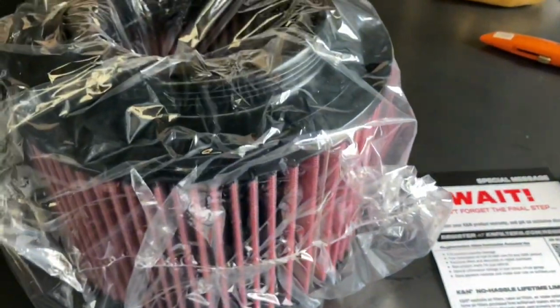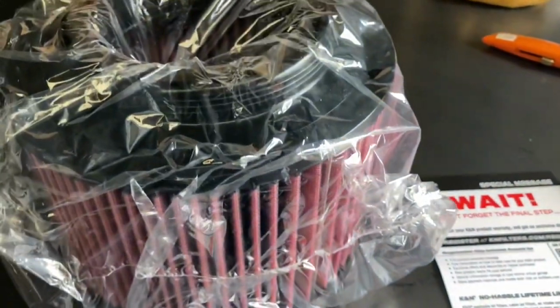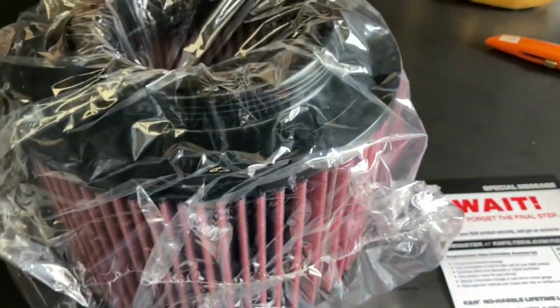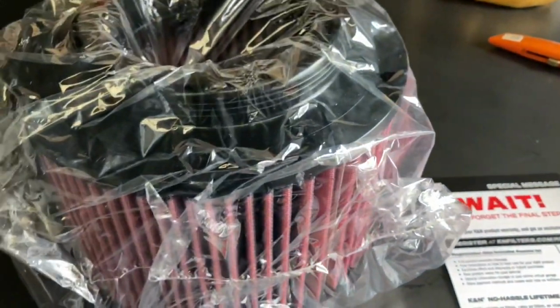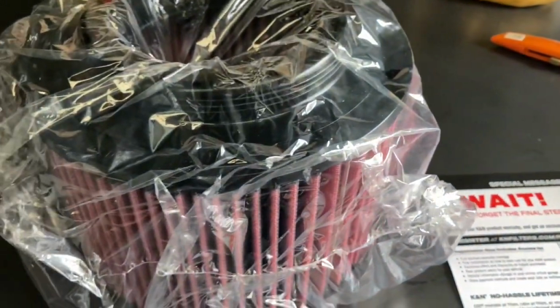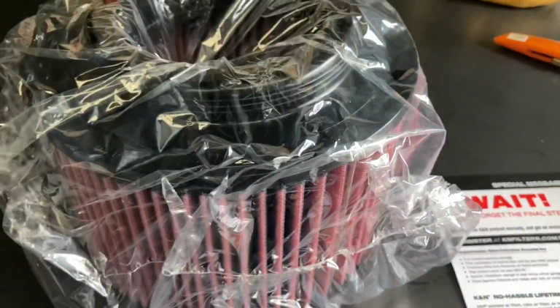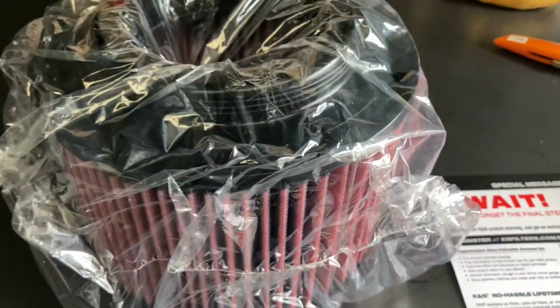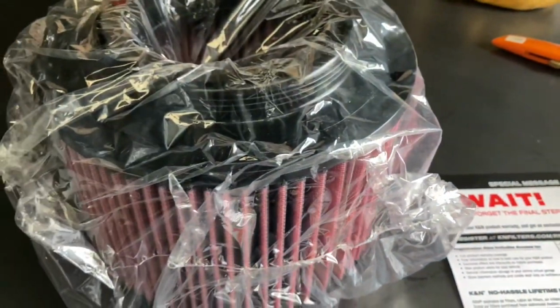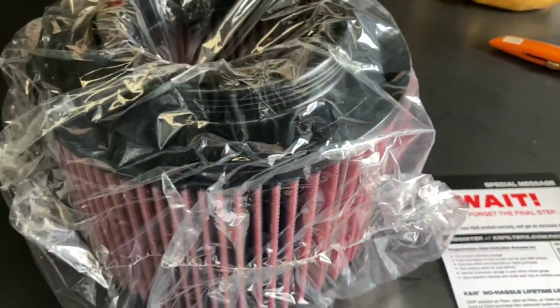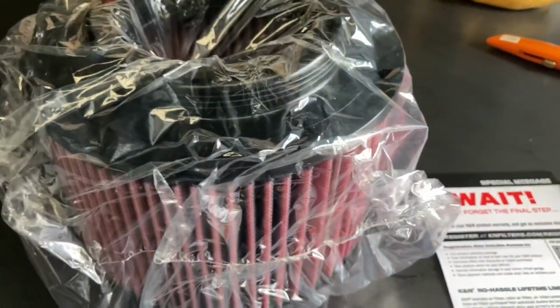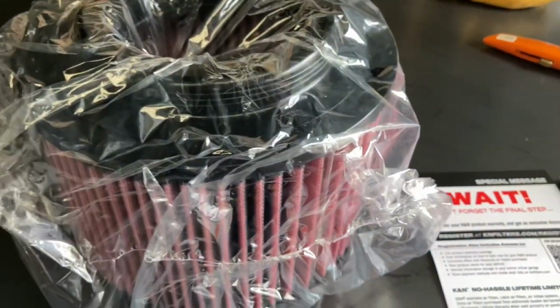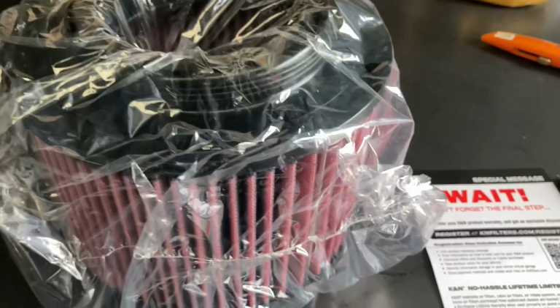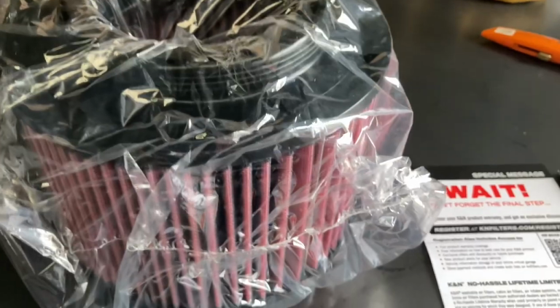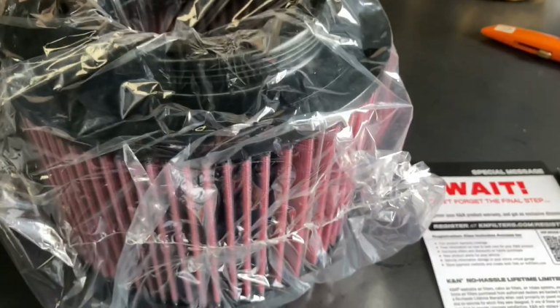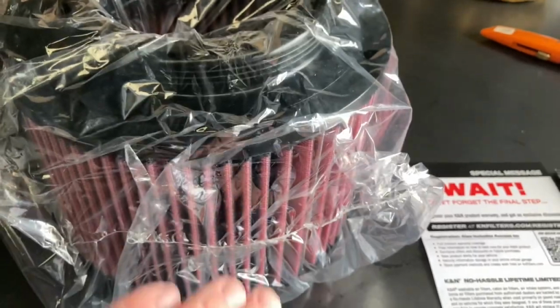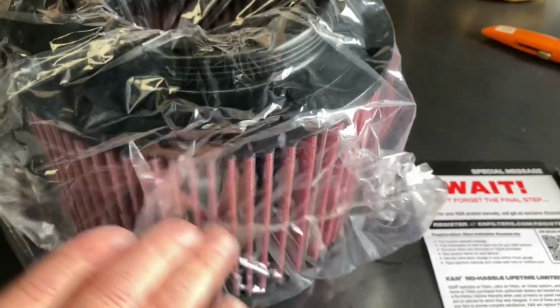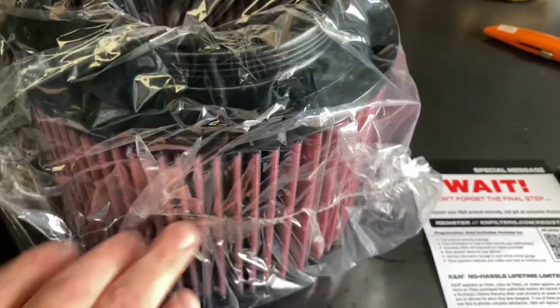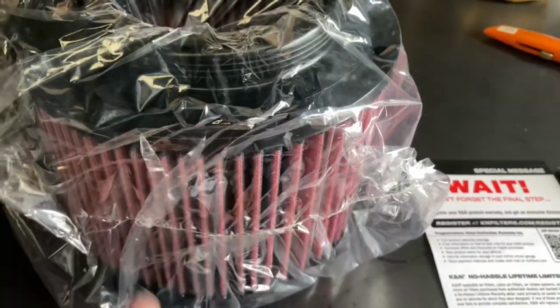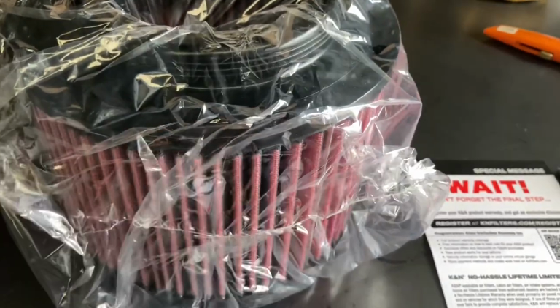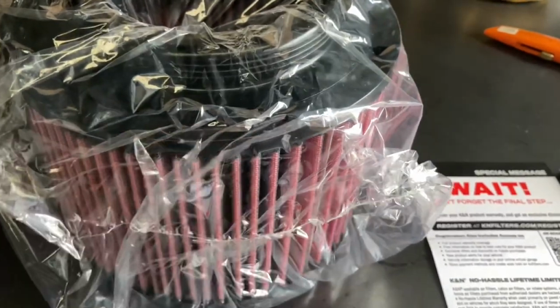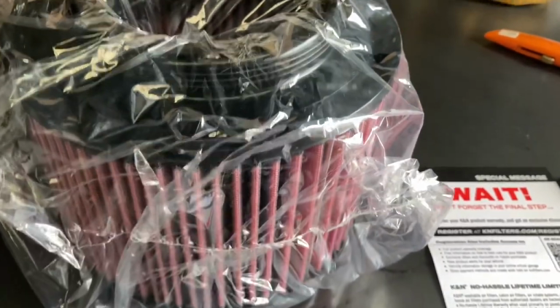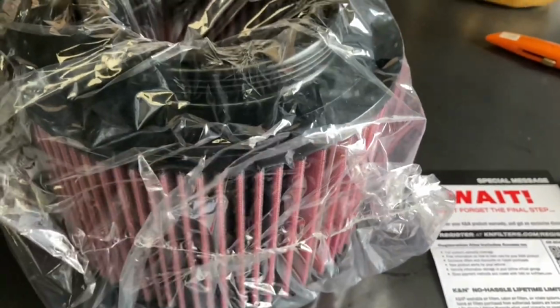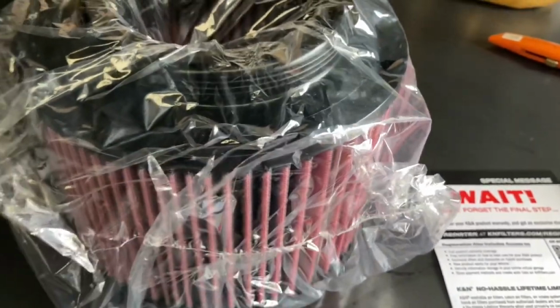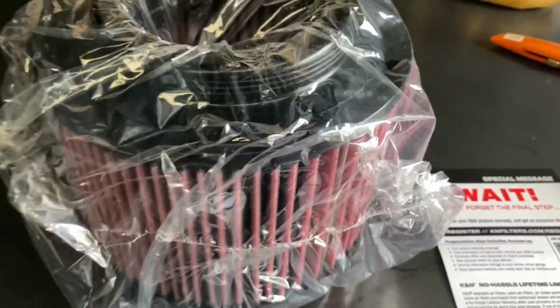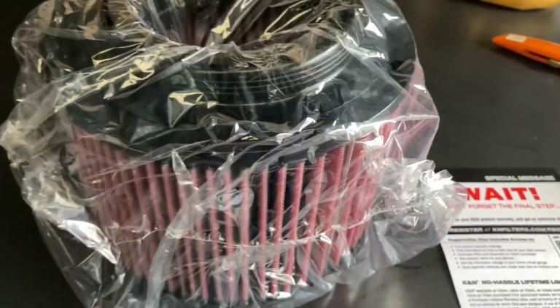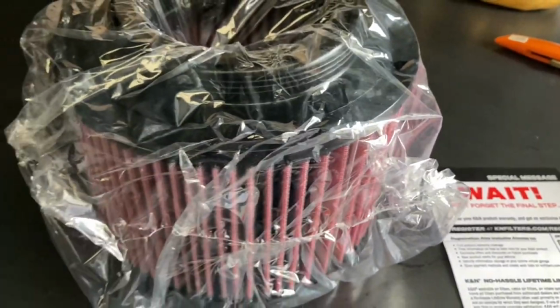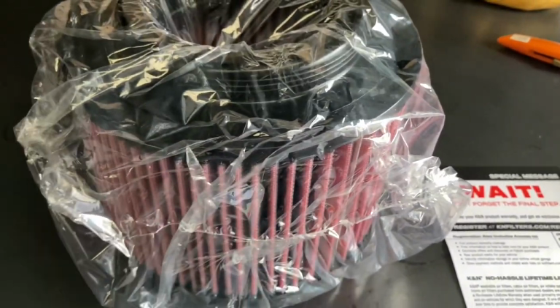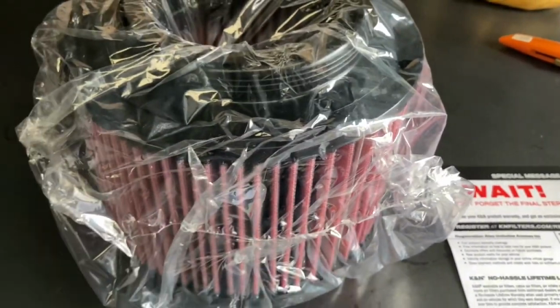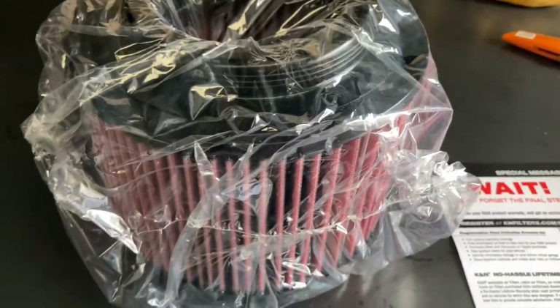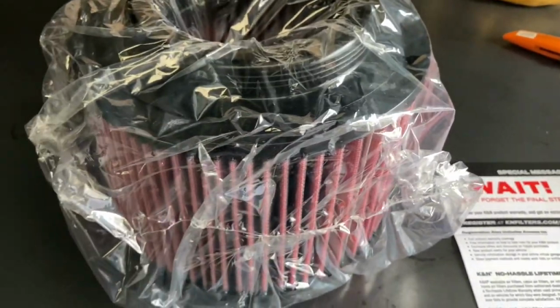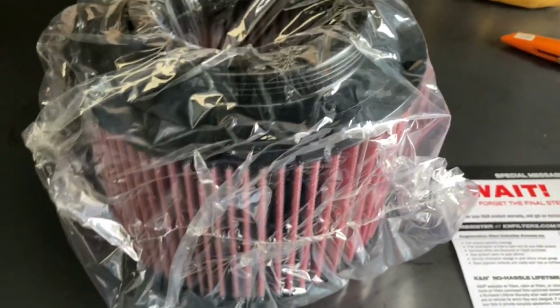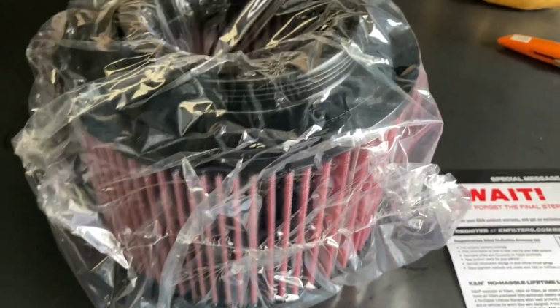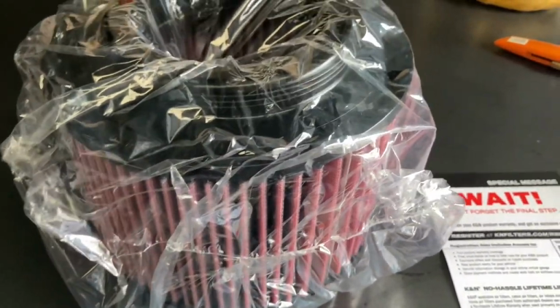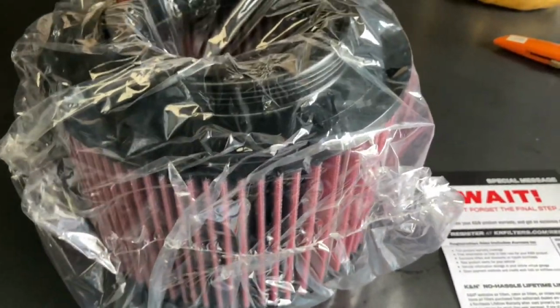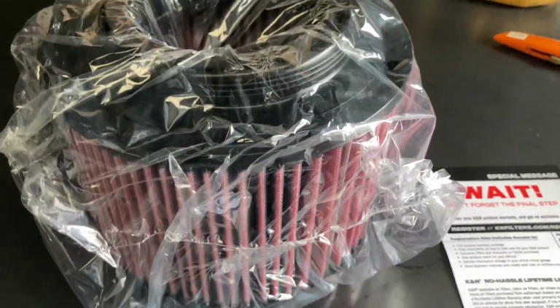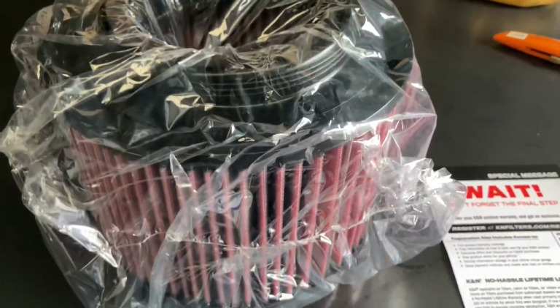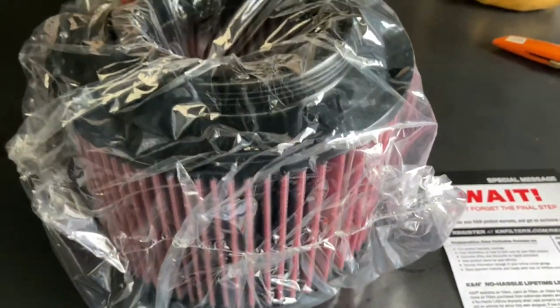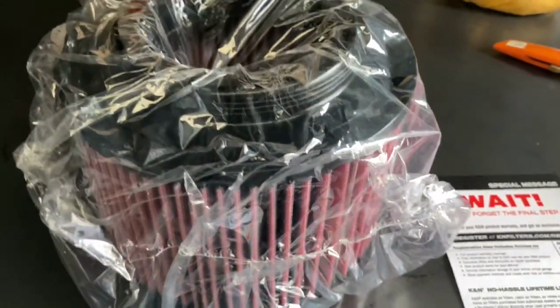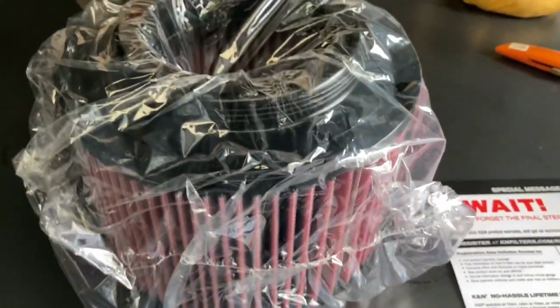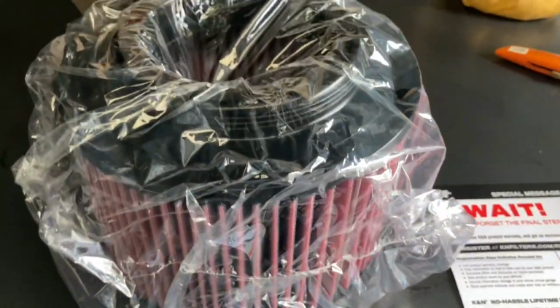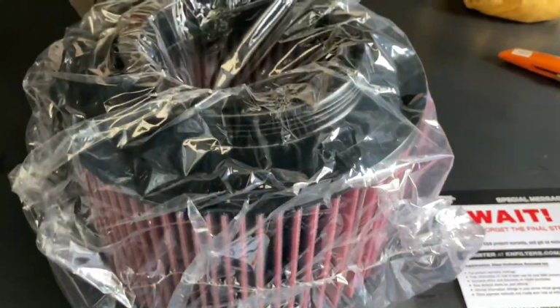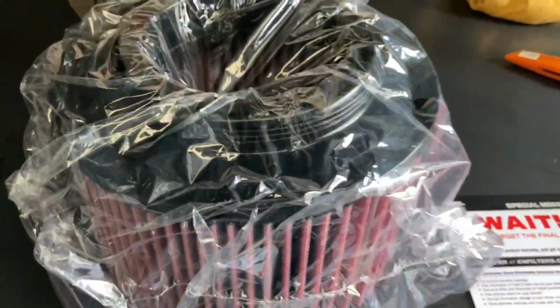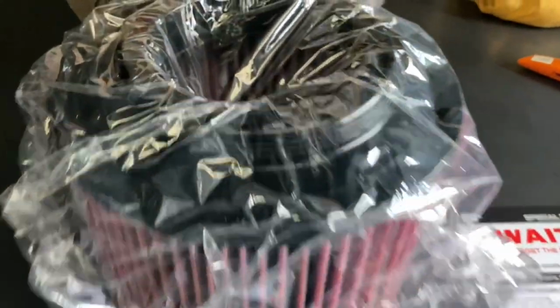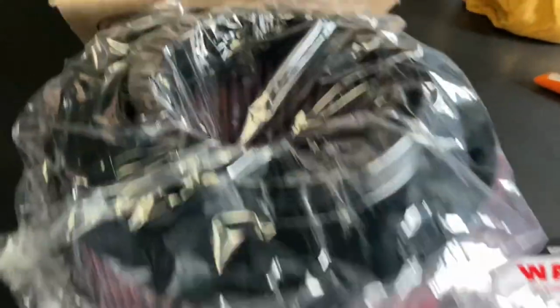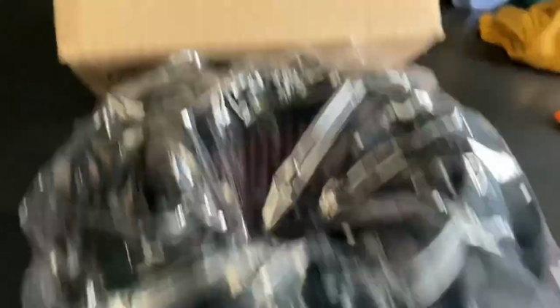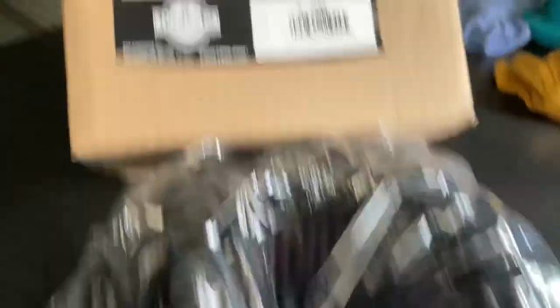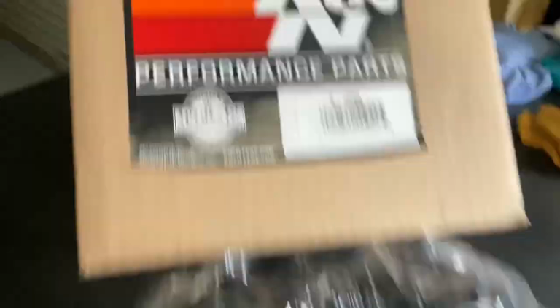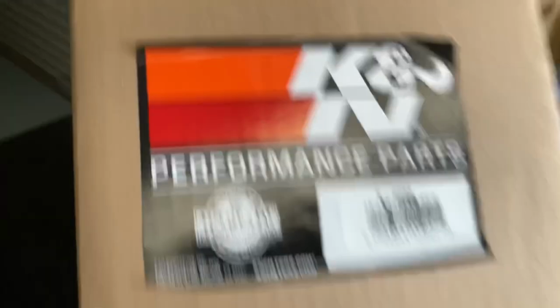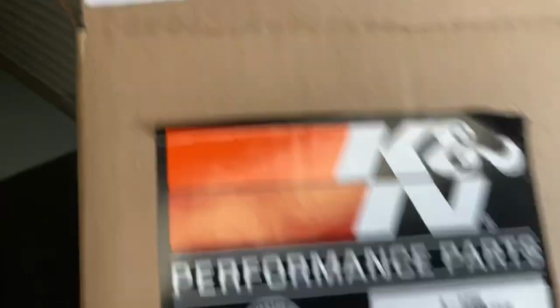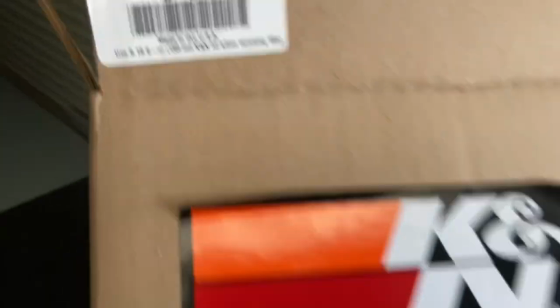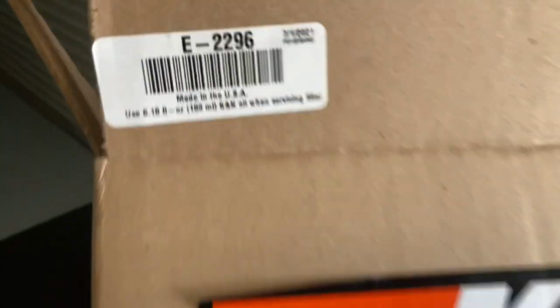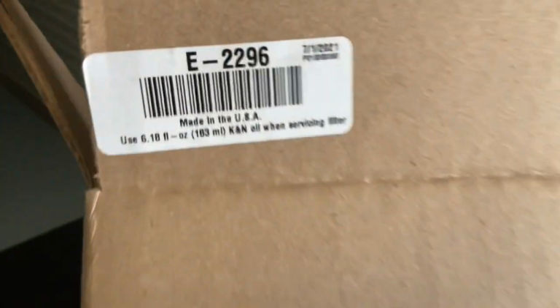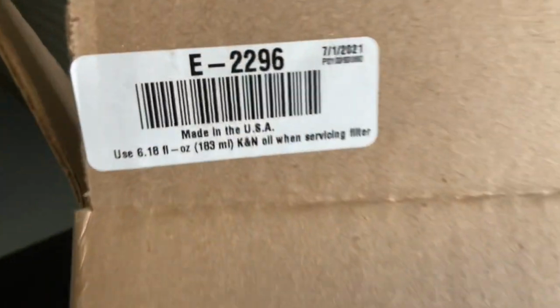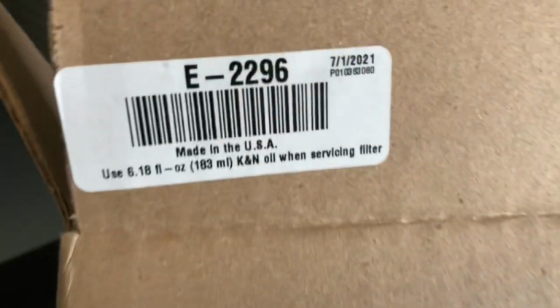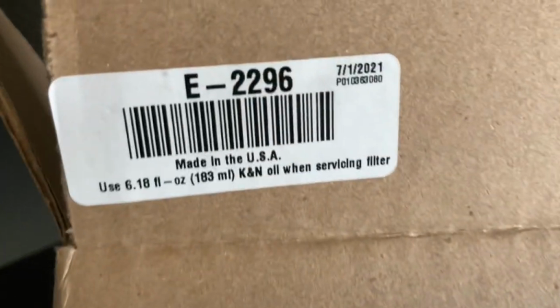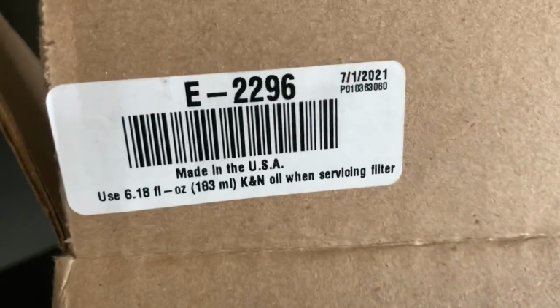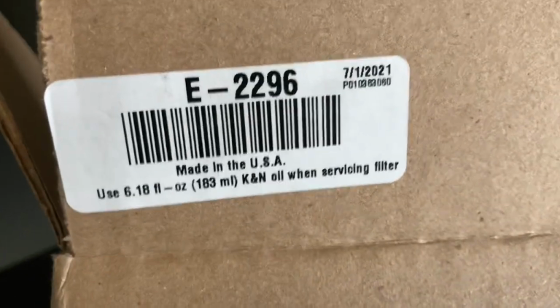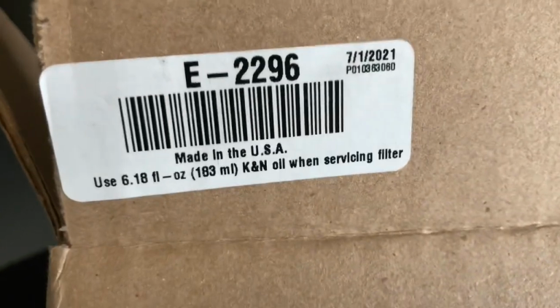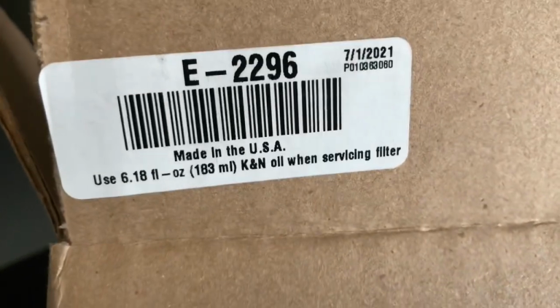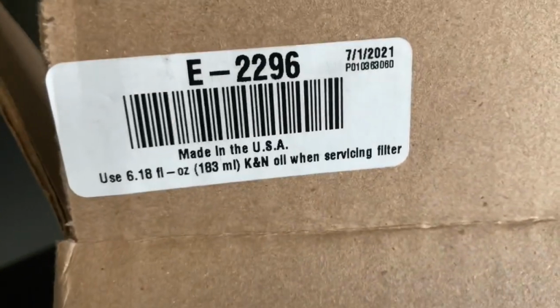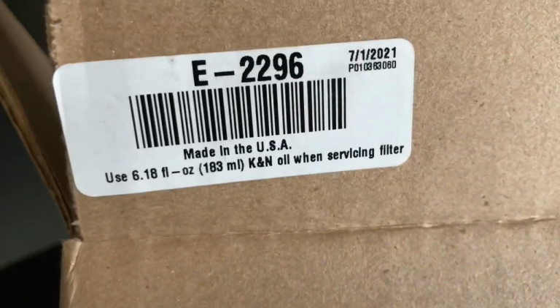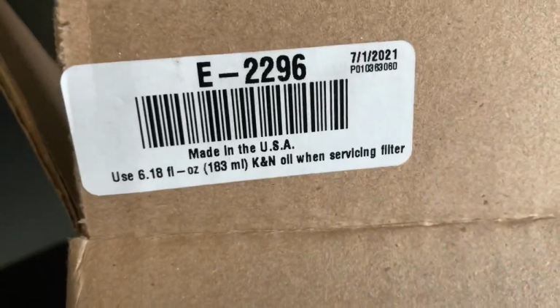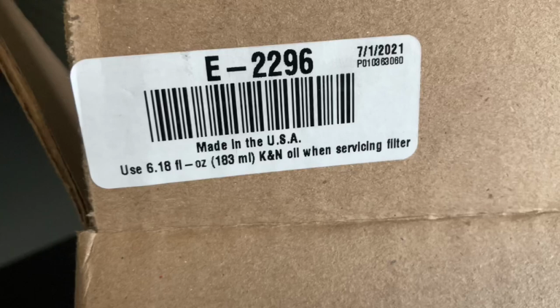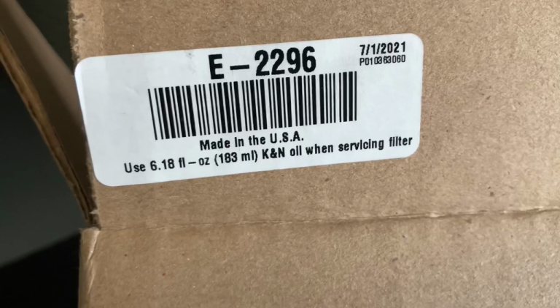It makes a lot of people nervous and they say you can't use these off-road, that the dust goes through them and all that. I just want to say: made in USA.